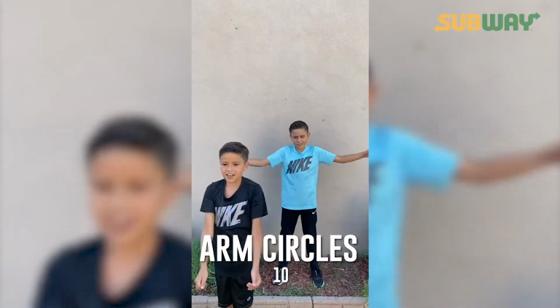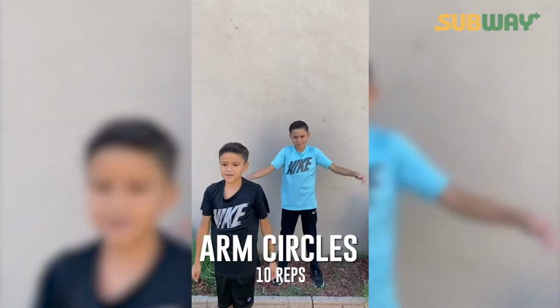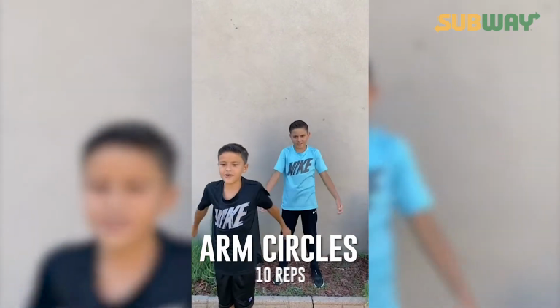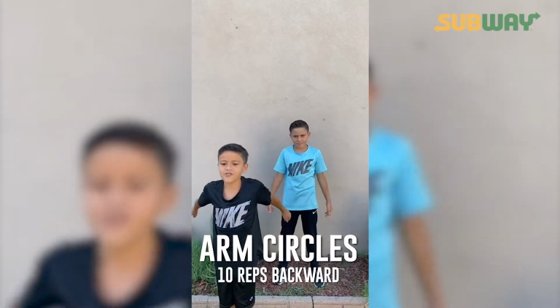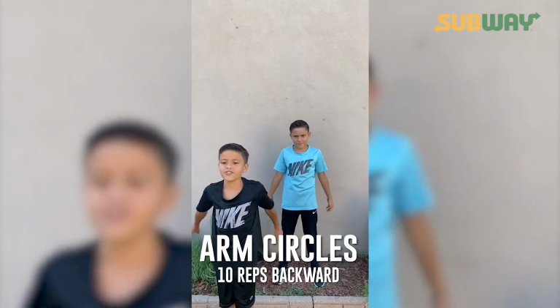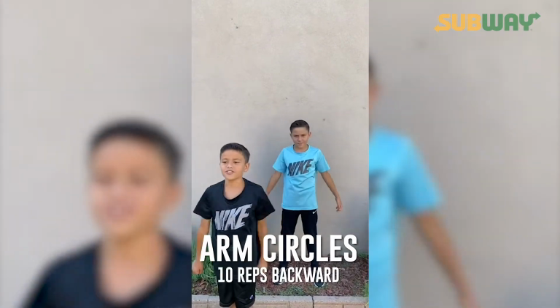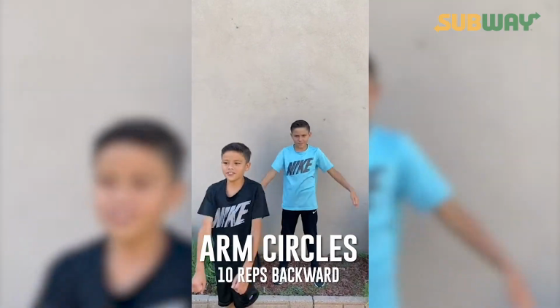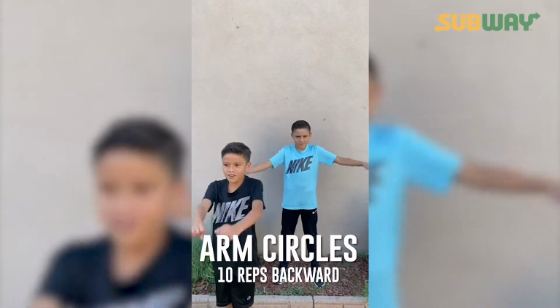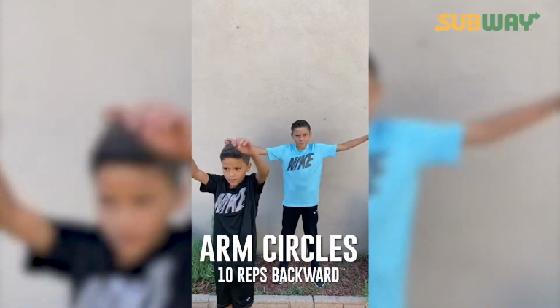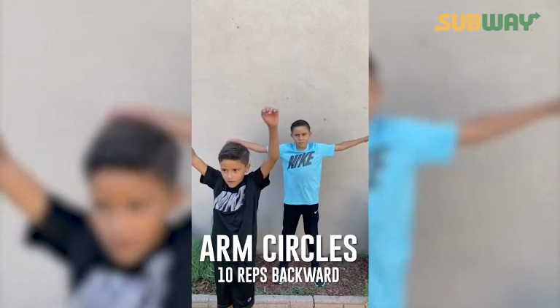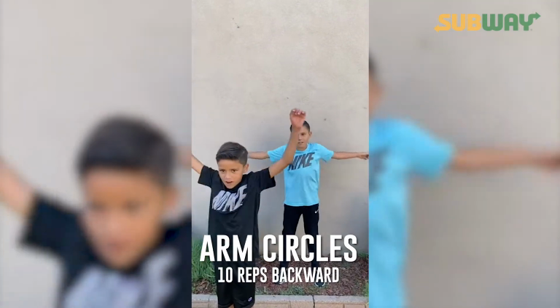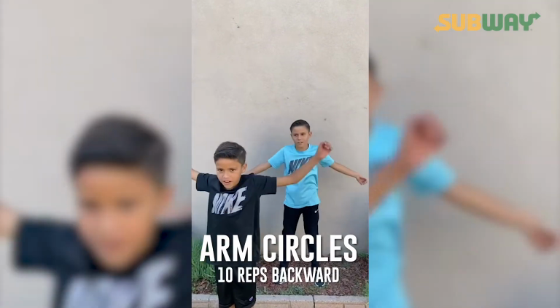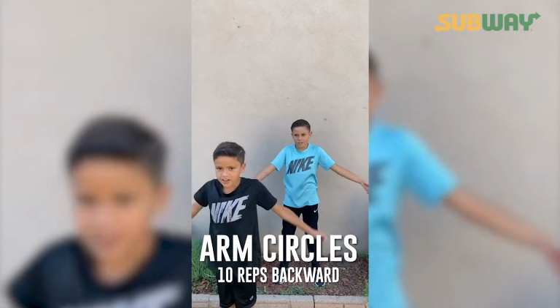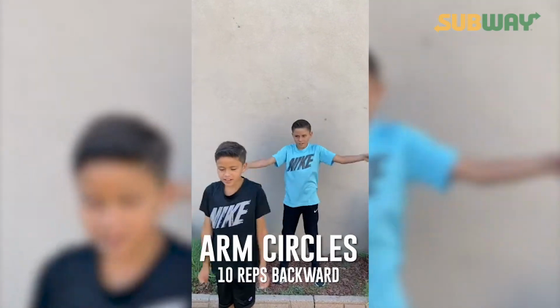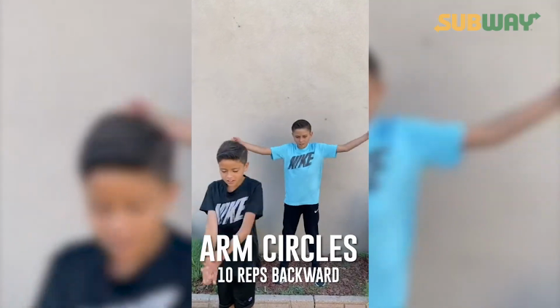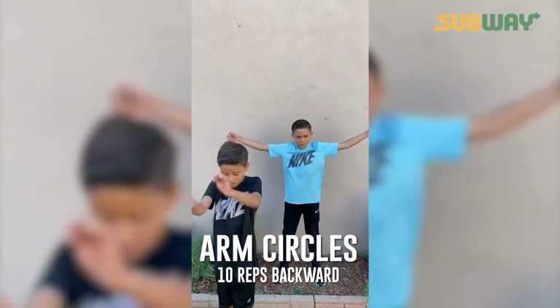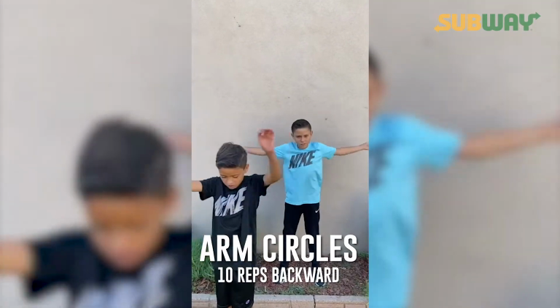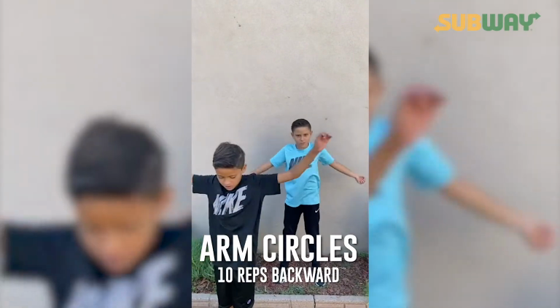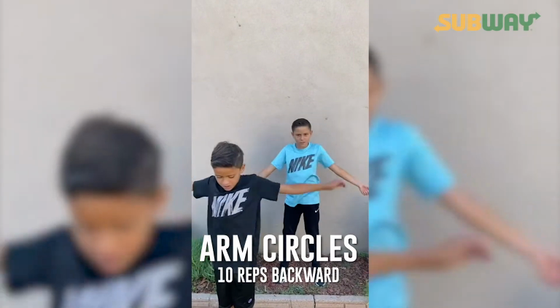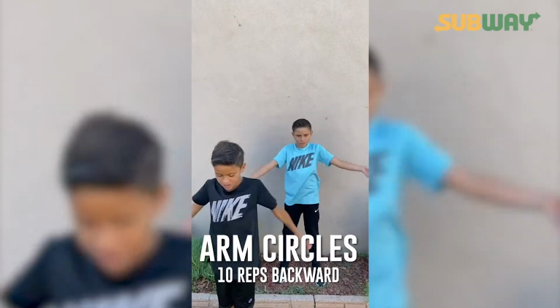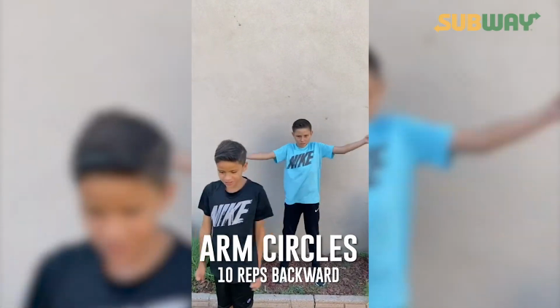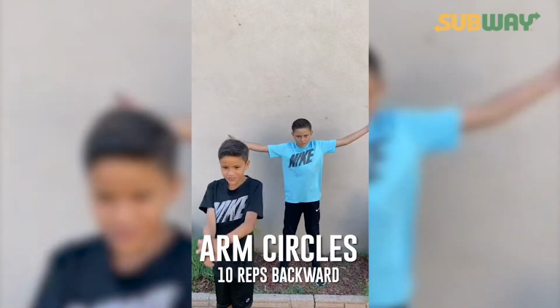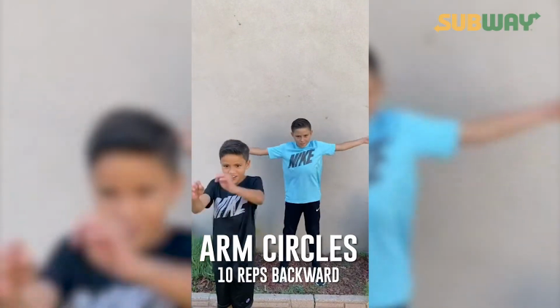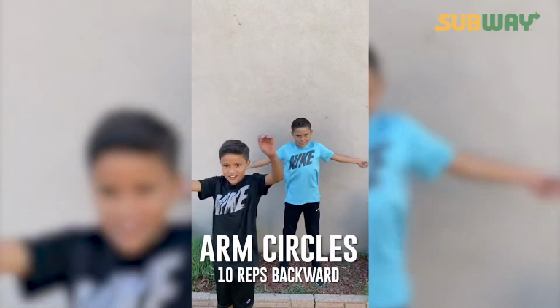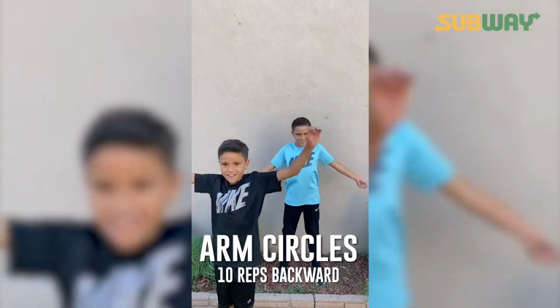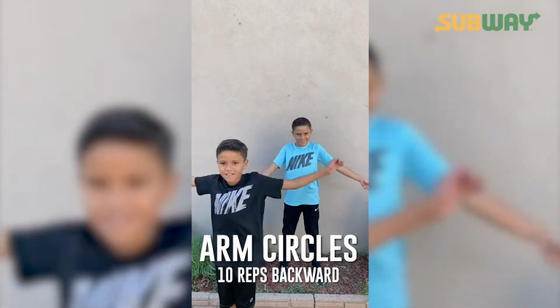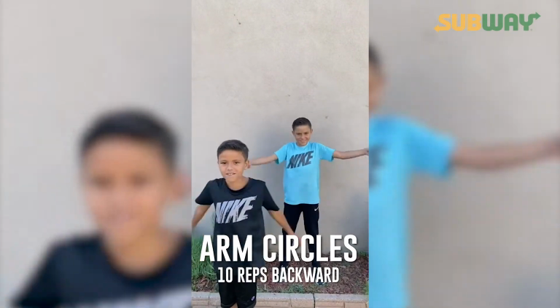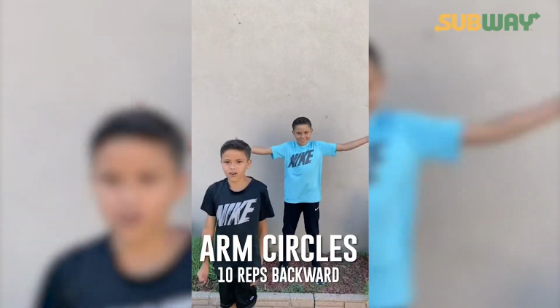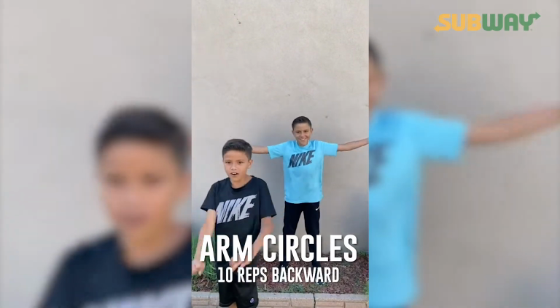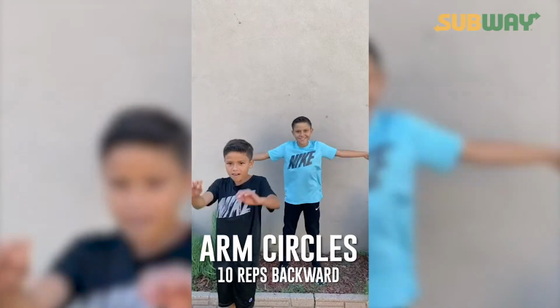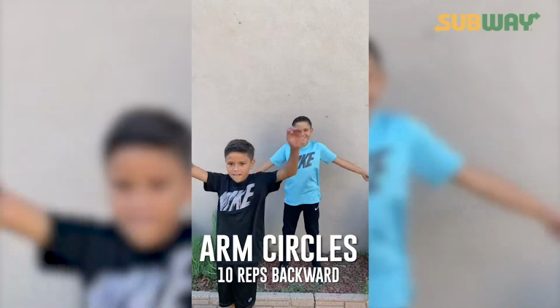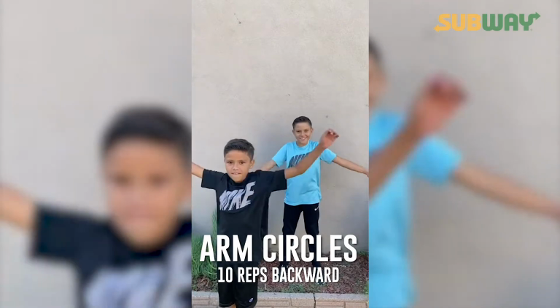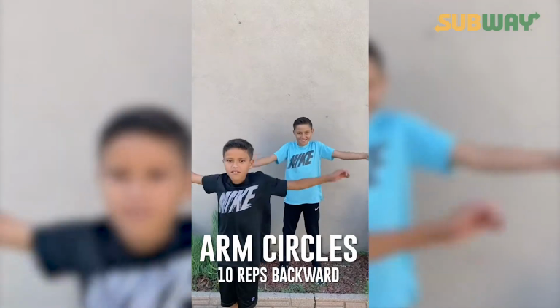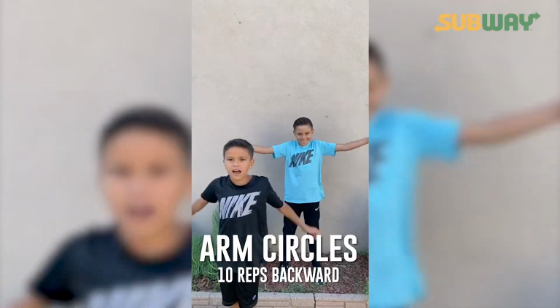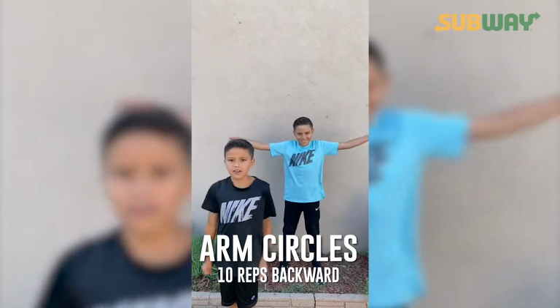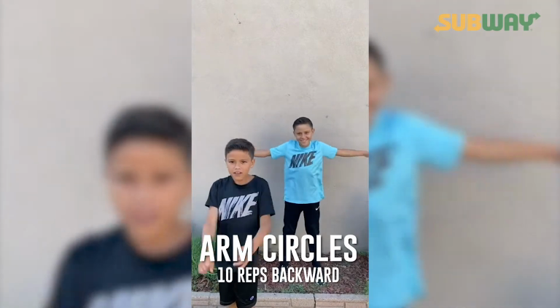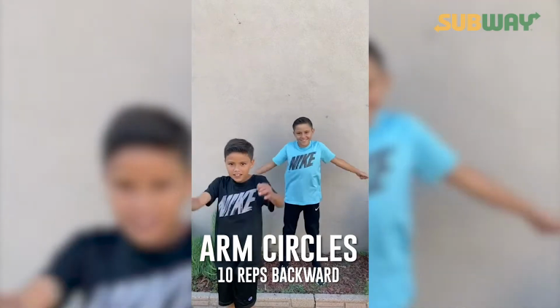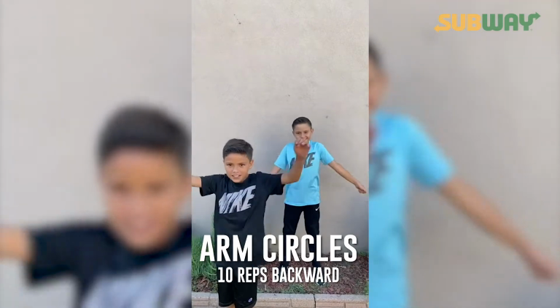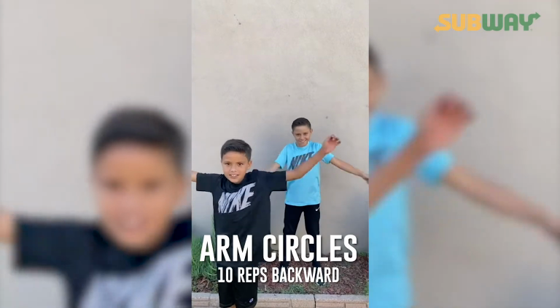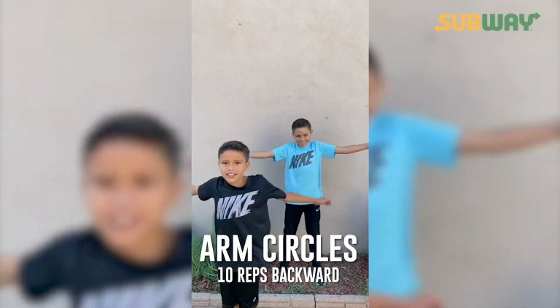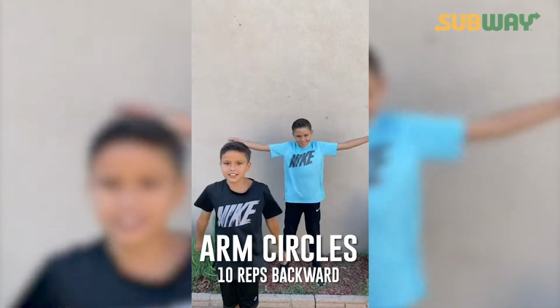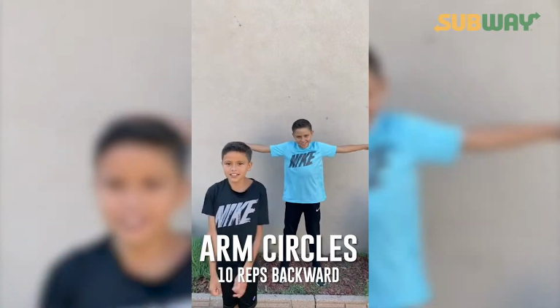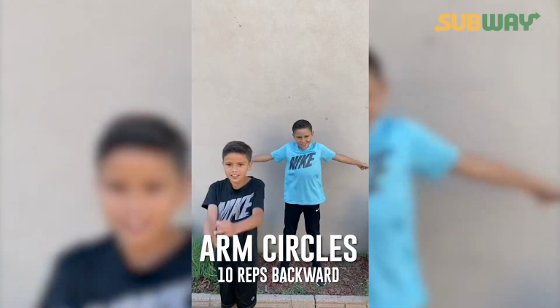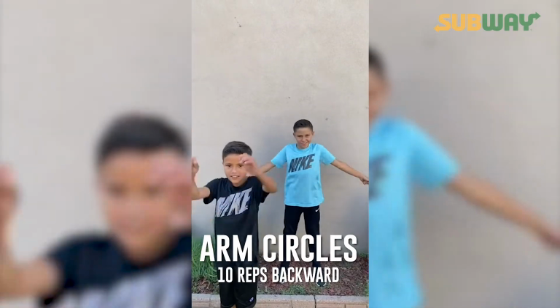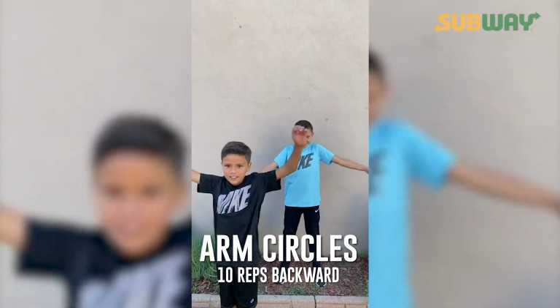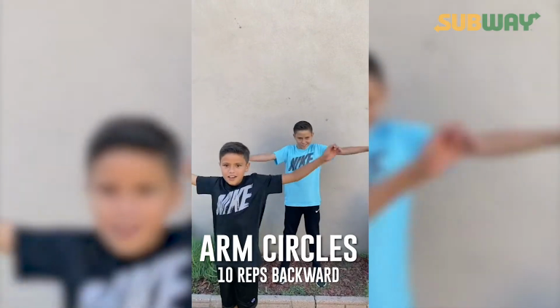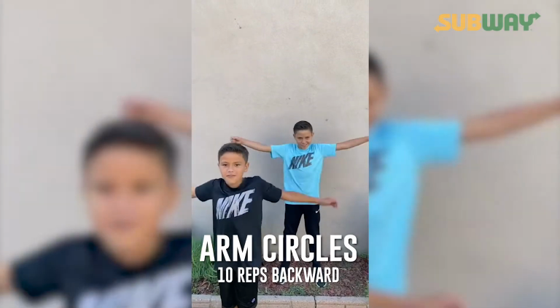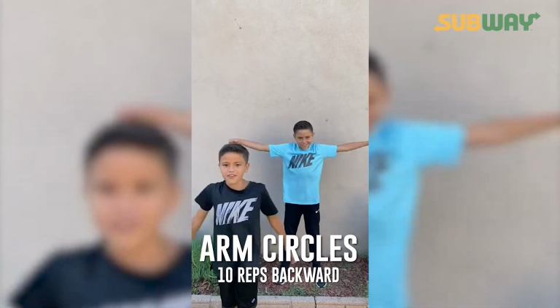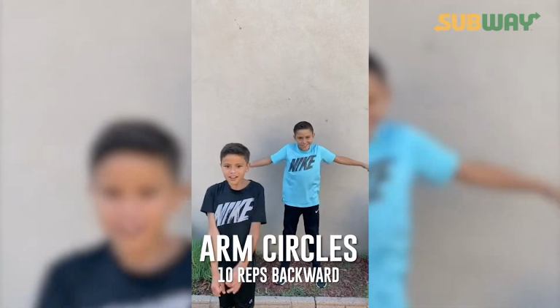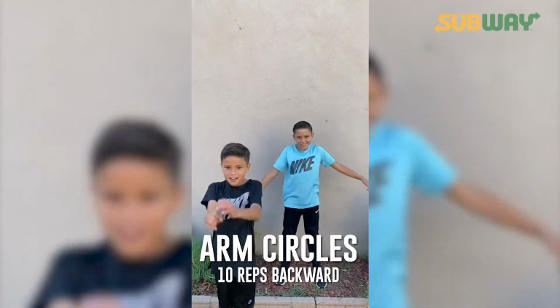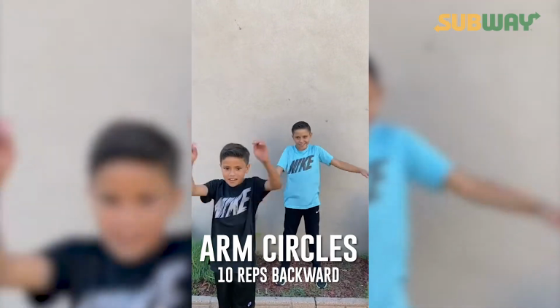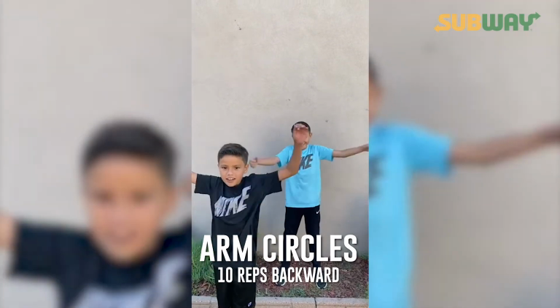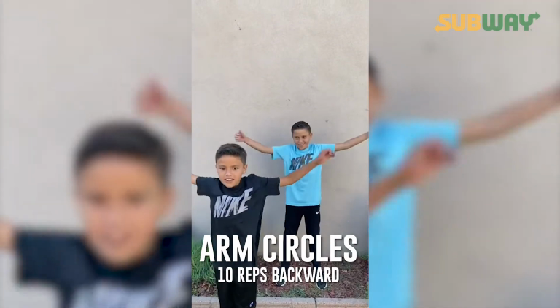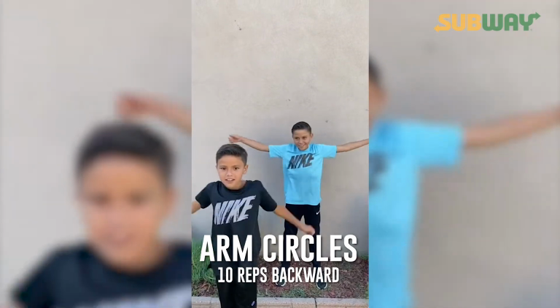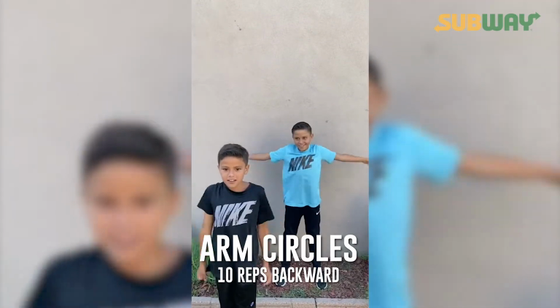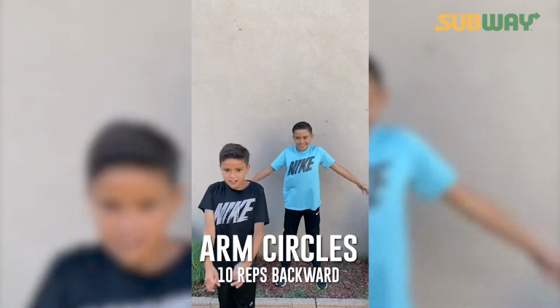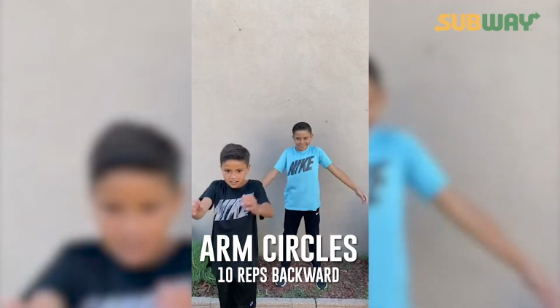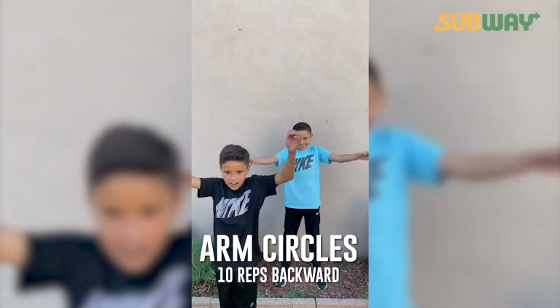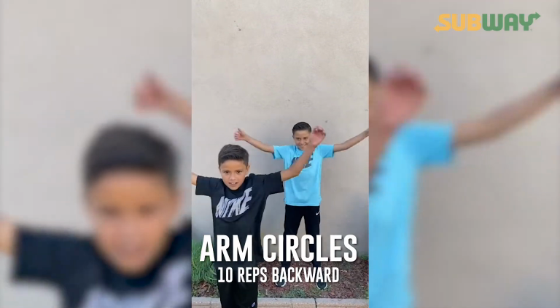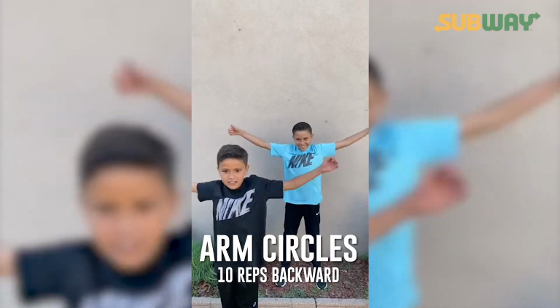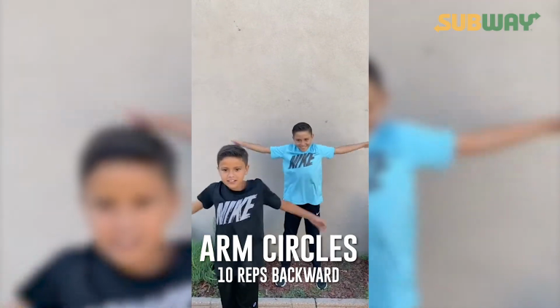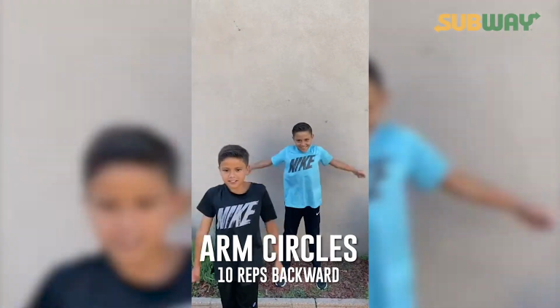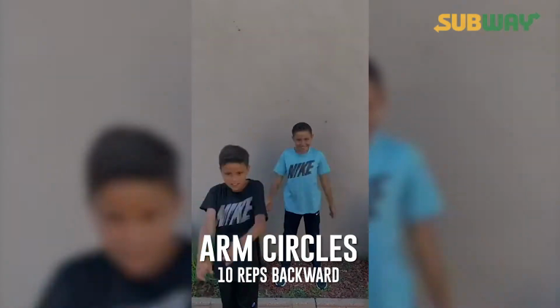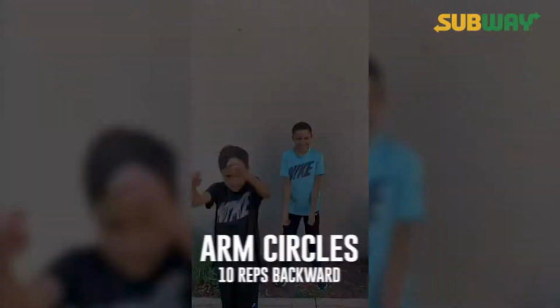Now backwards. One, two, three, four, five, six, seven, eight, nine, ten.